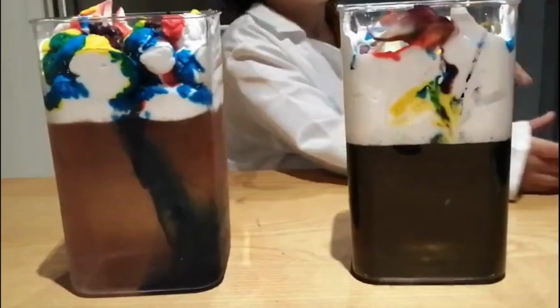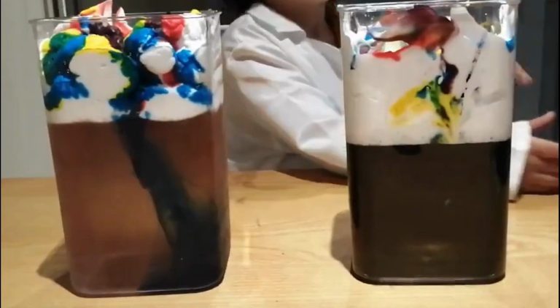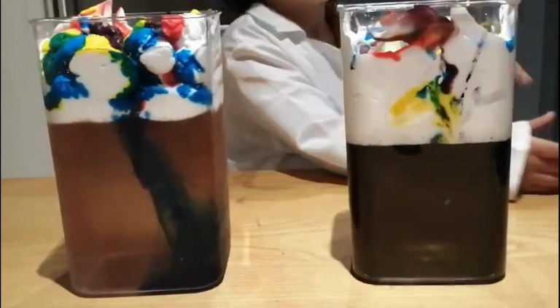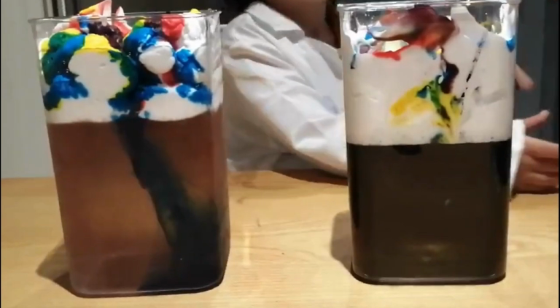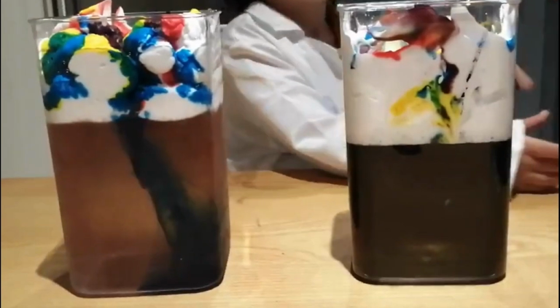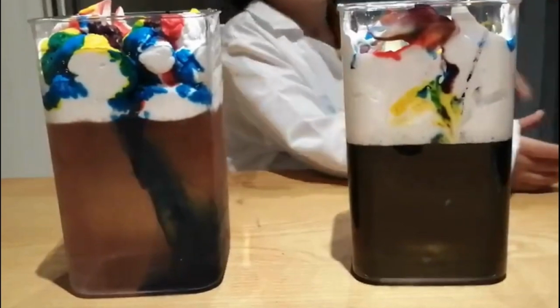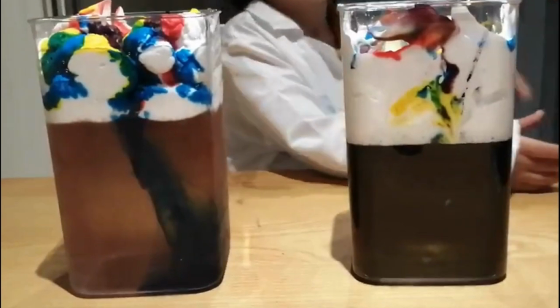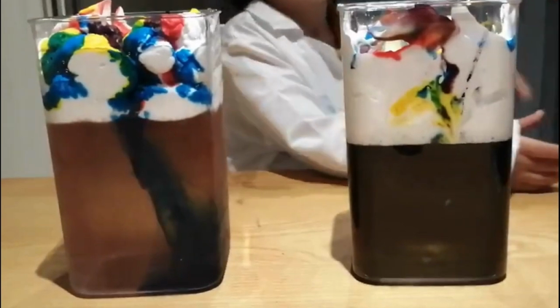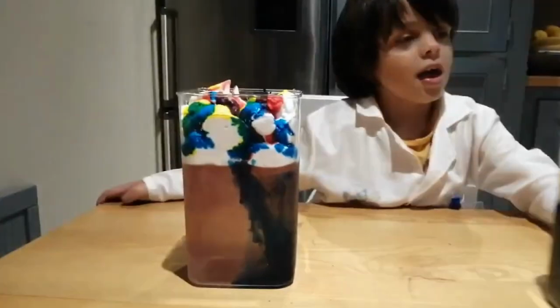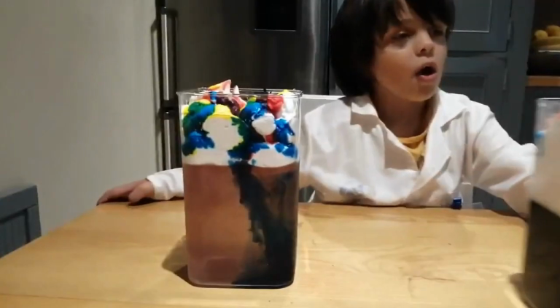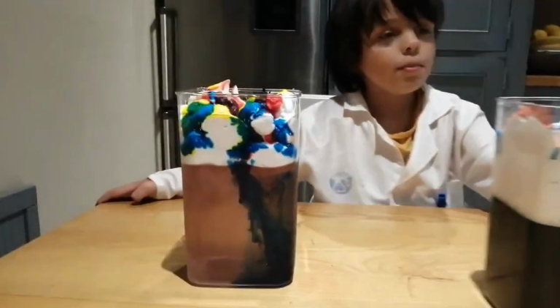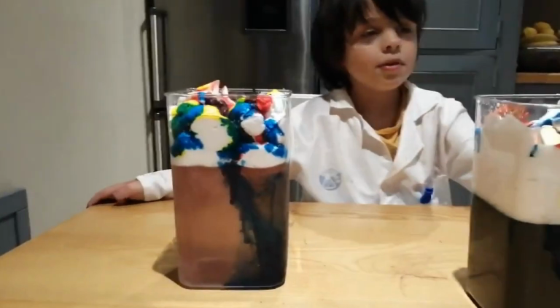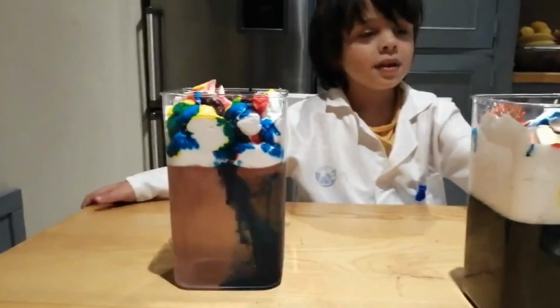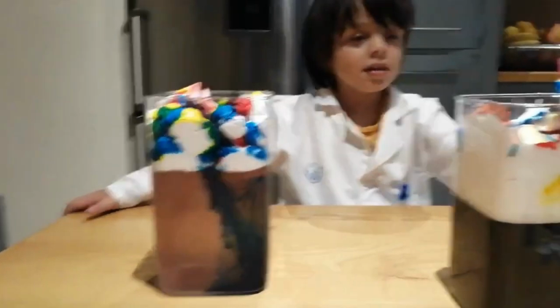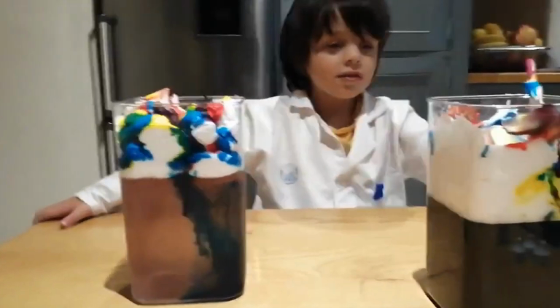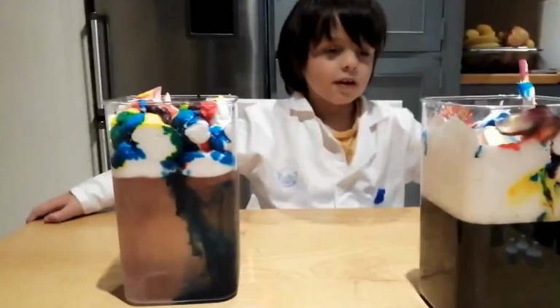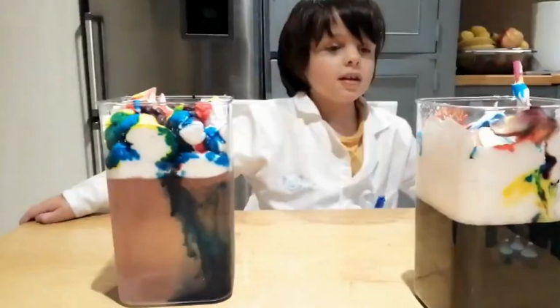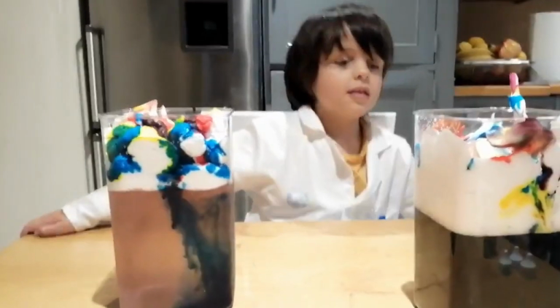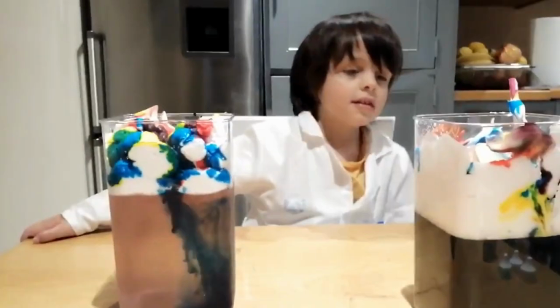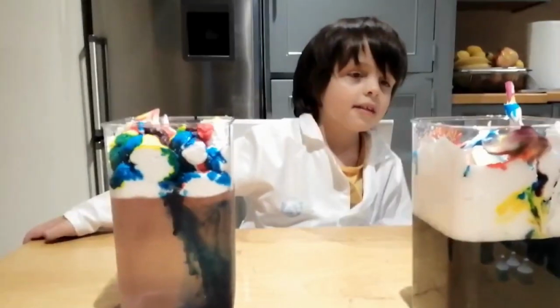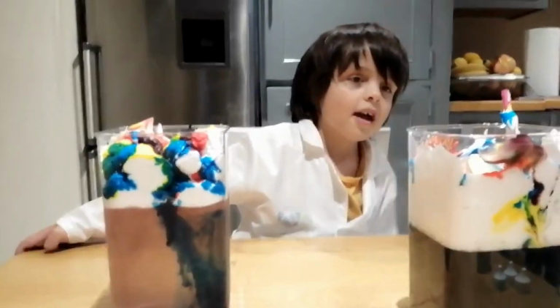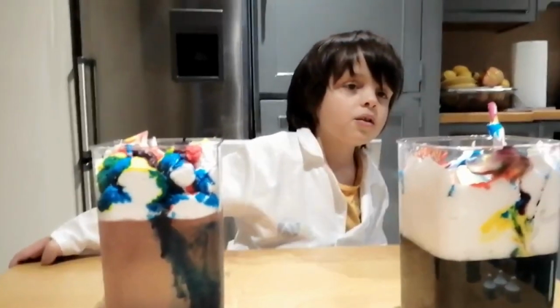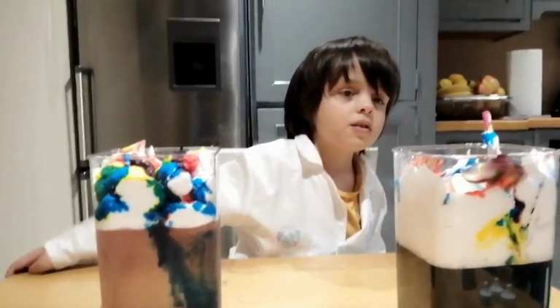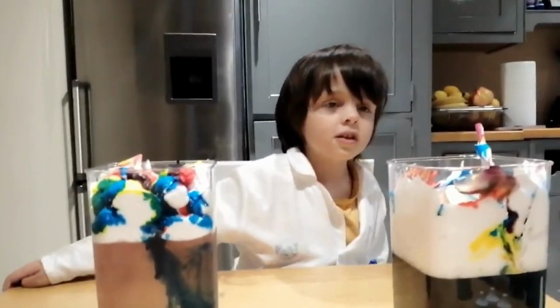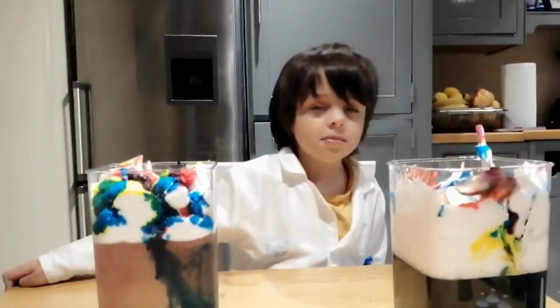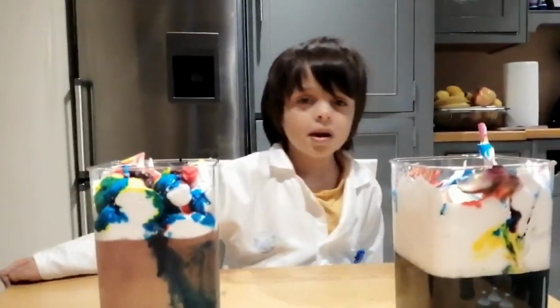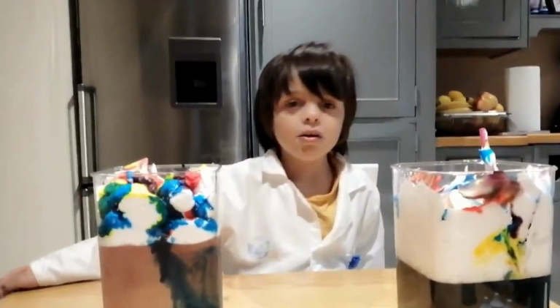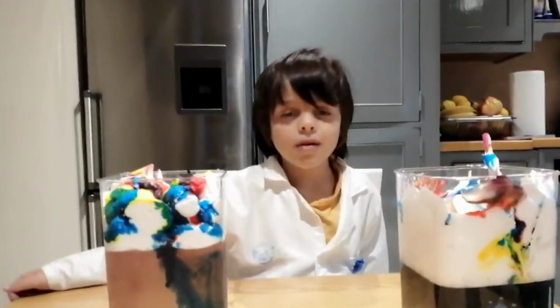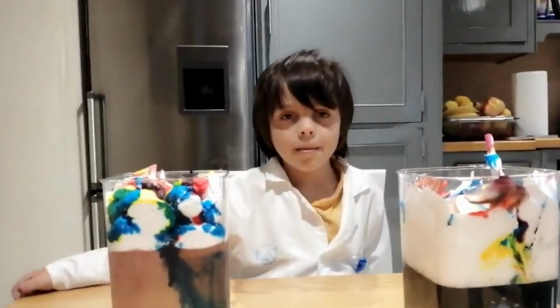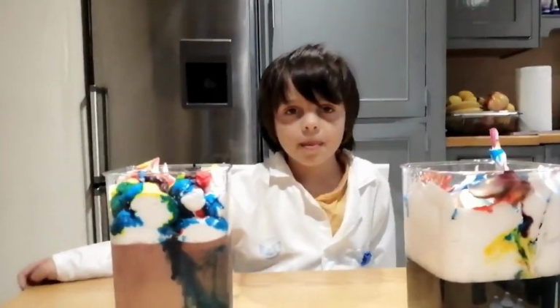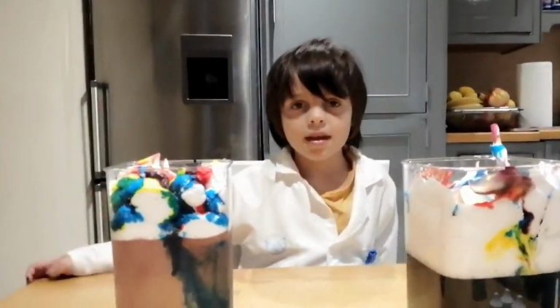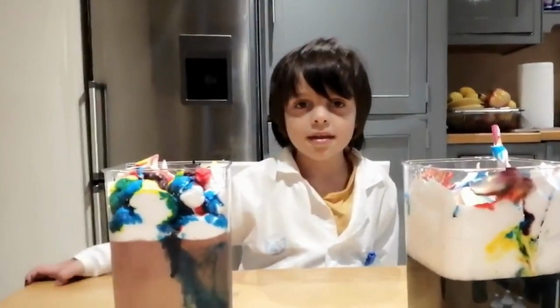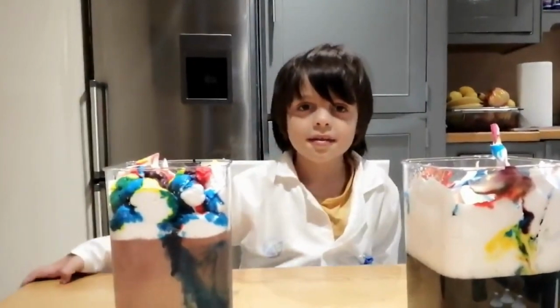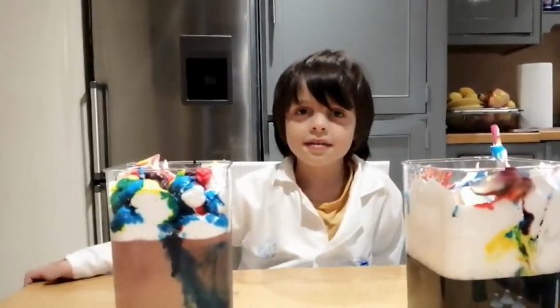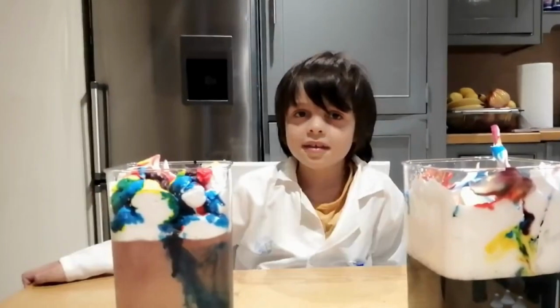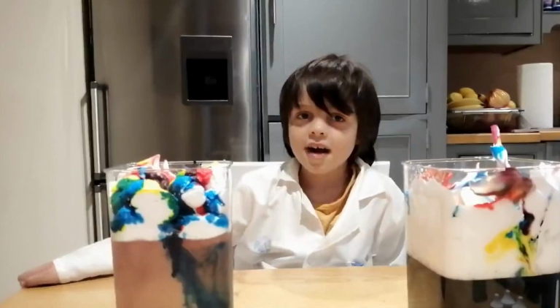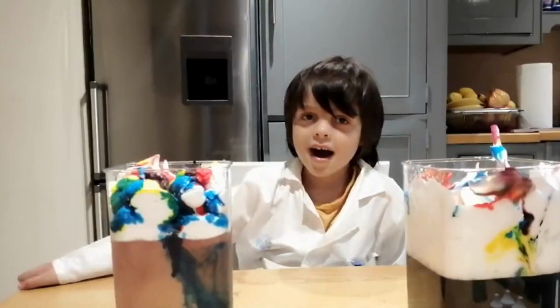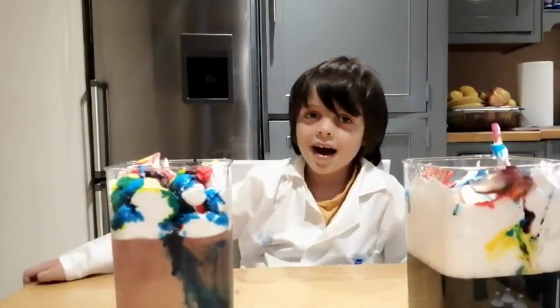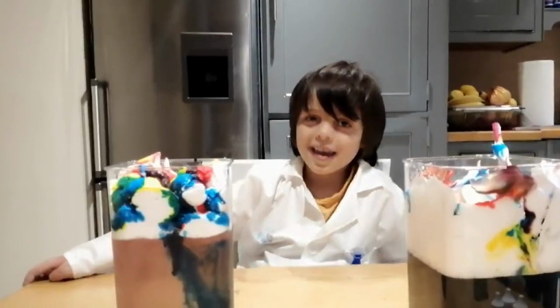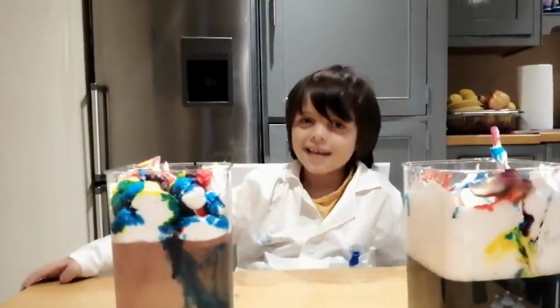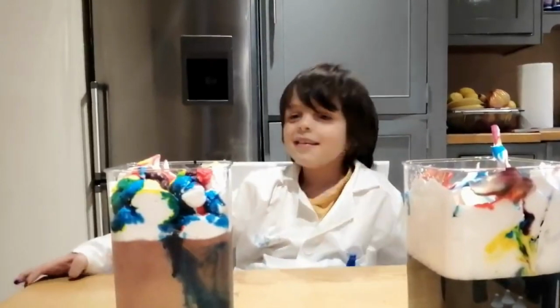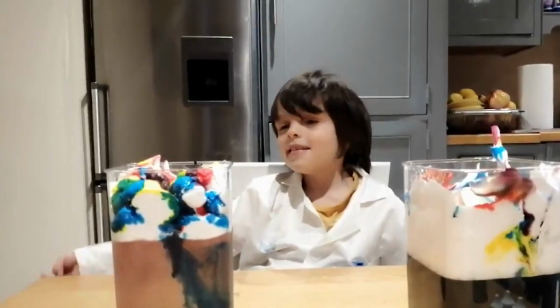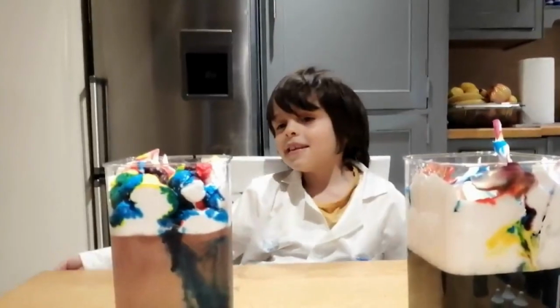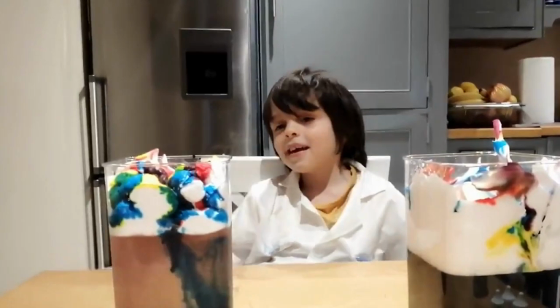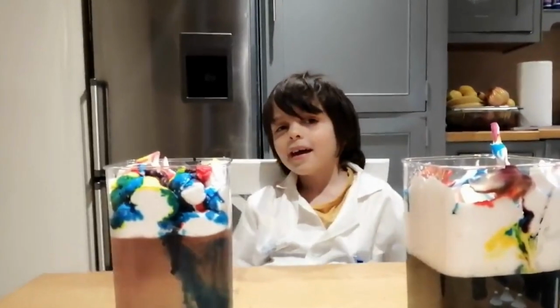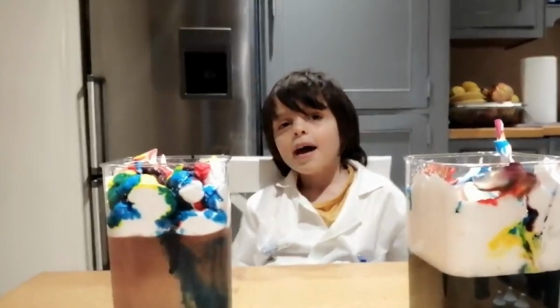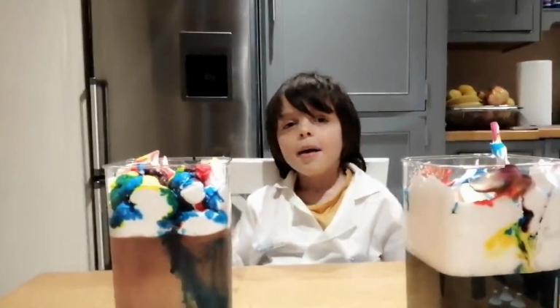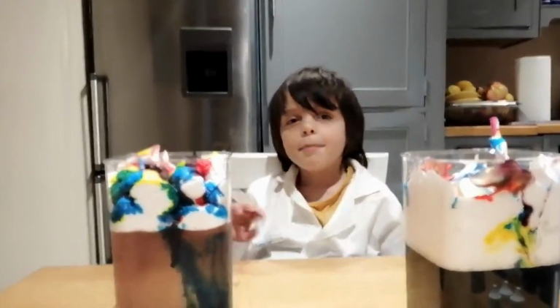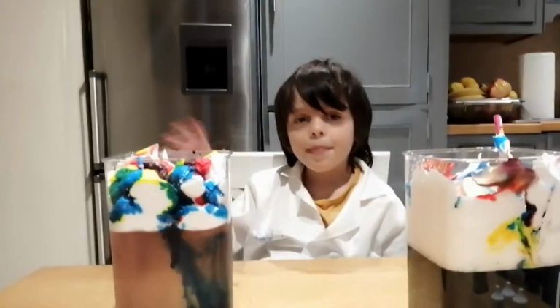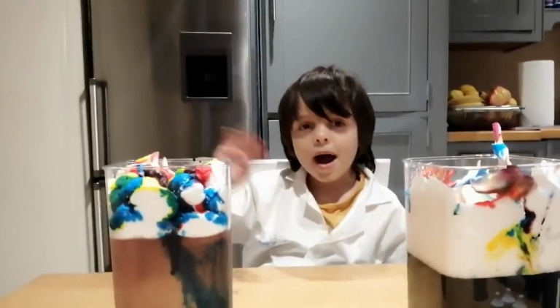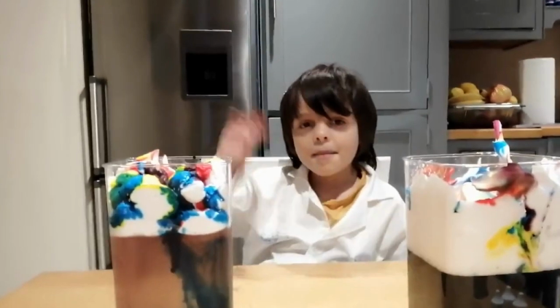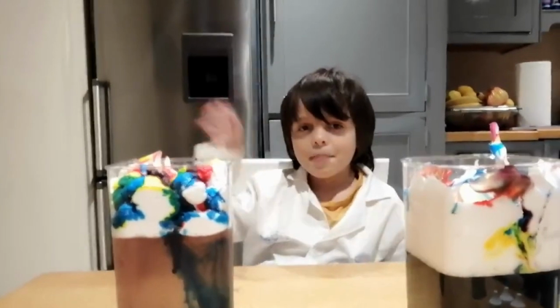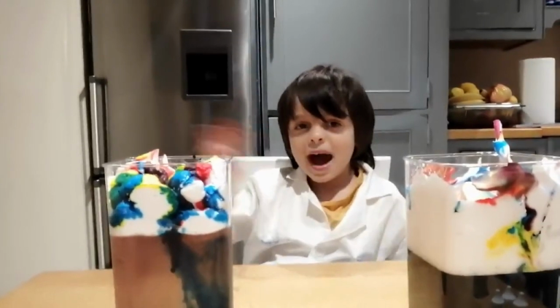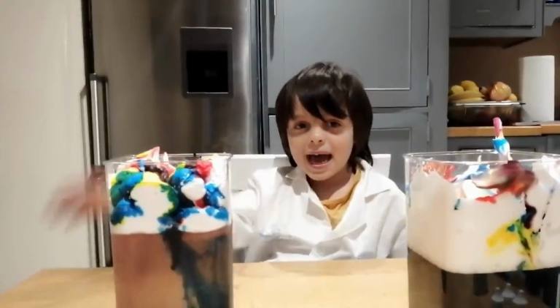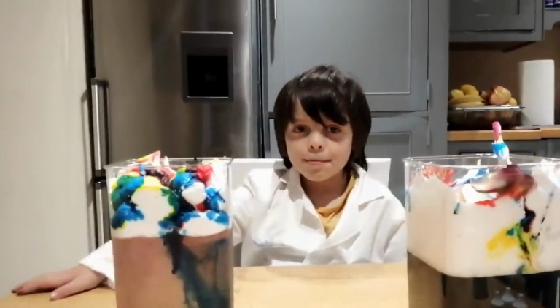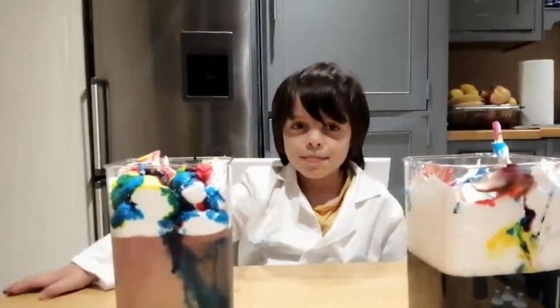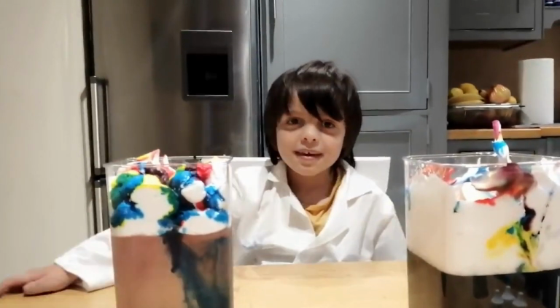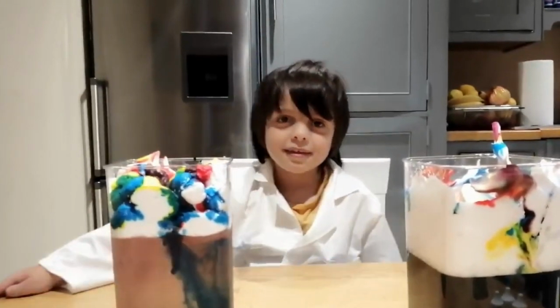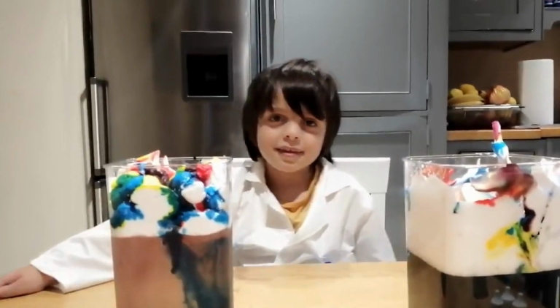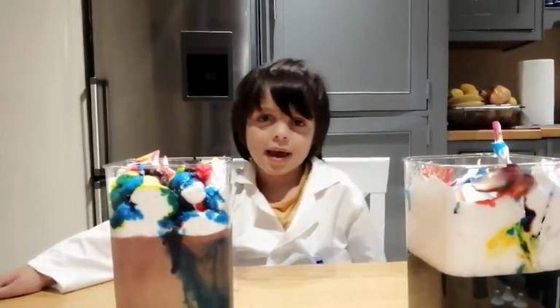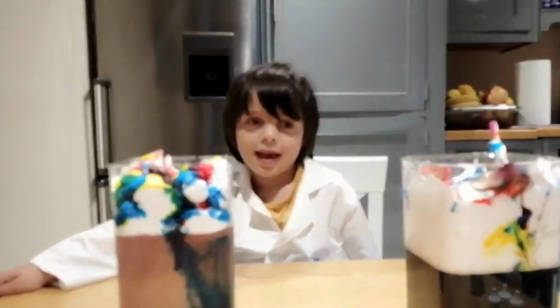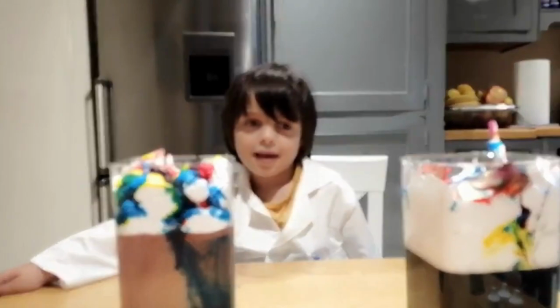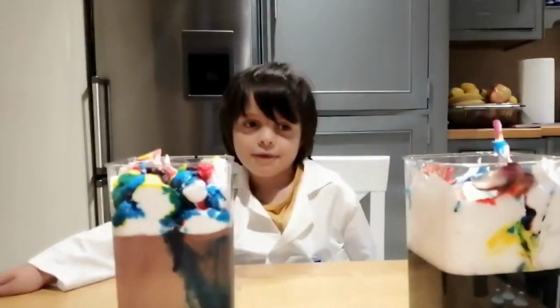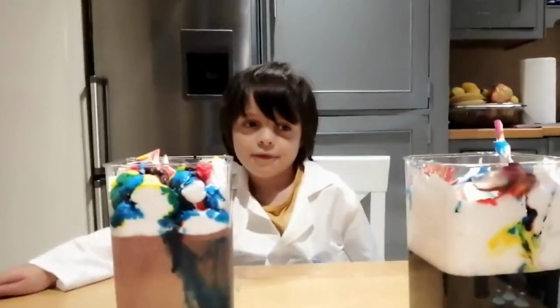I hope you enjoyed the science experiment, guys. Bye-bye. Be safe.